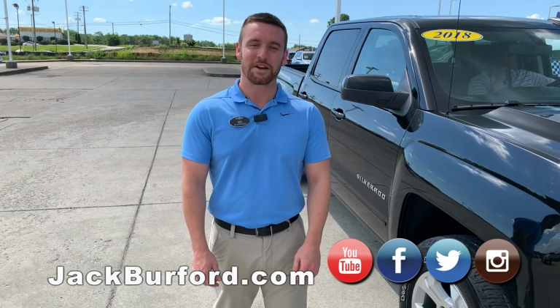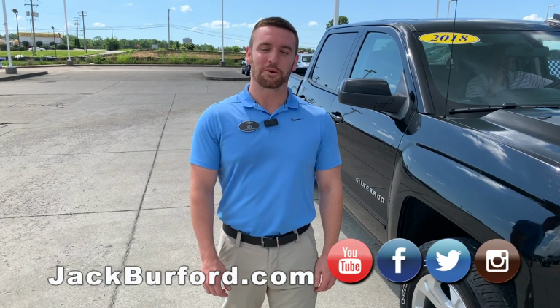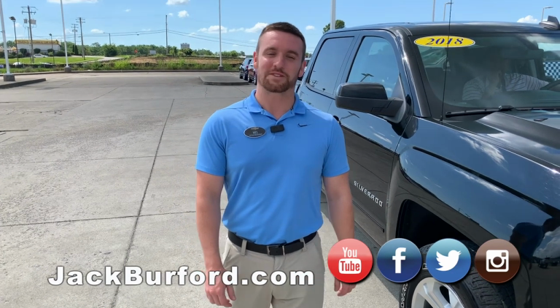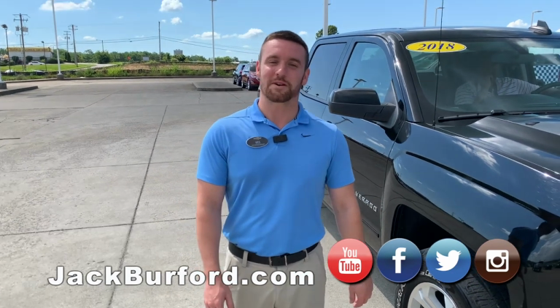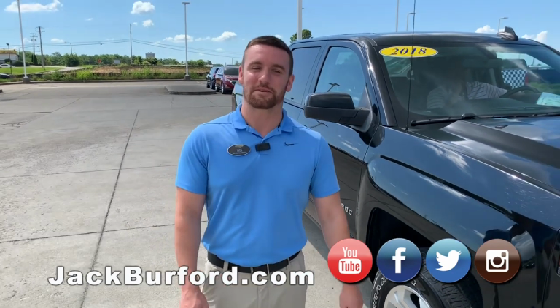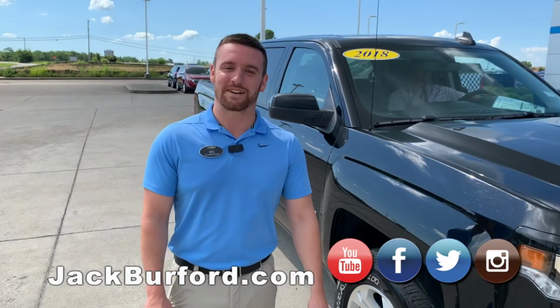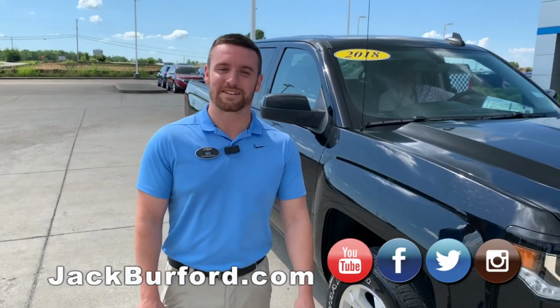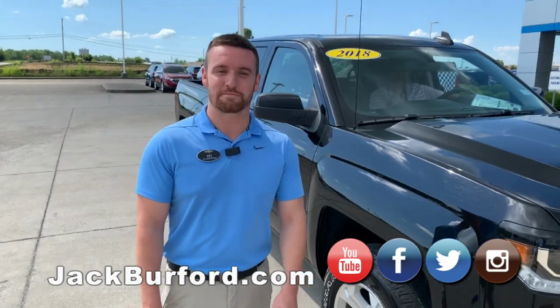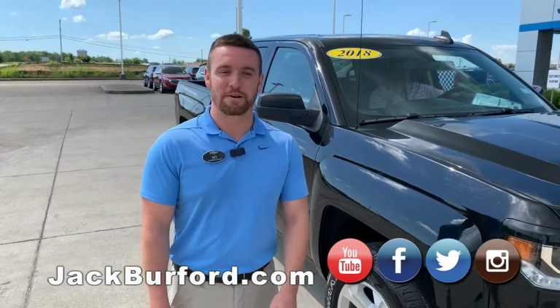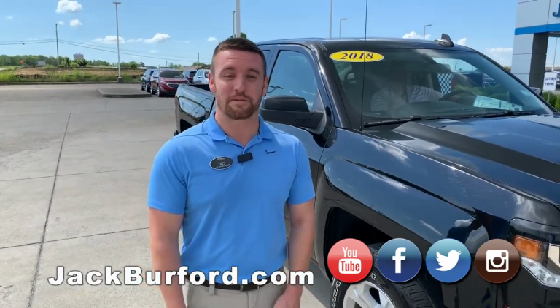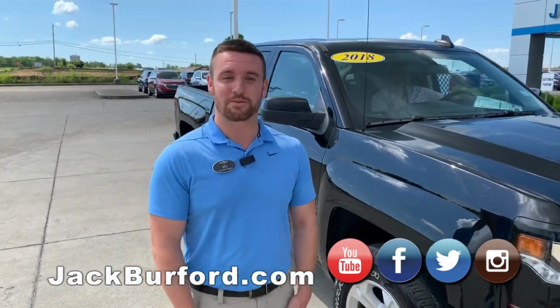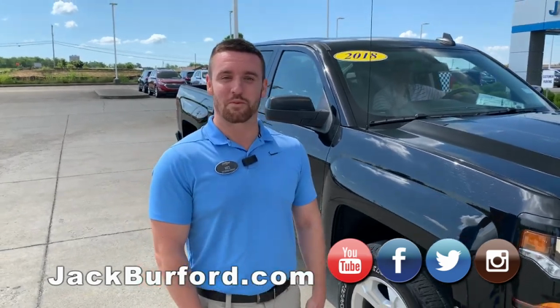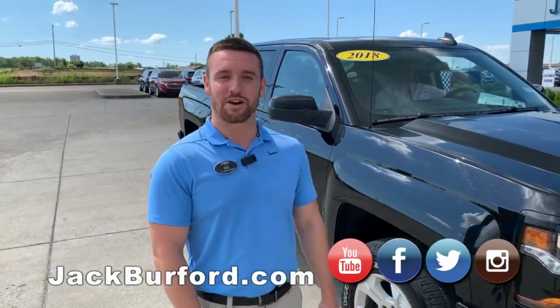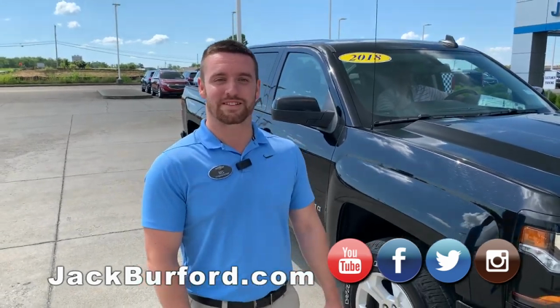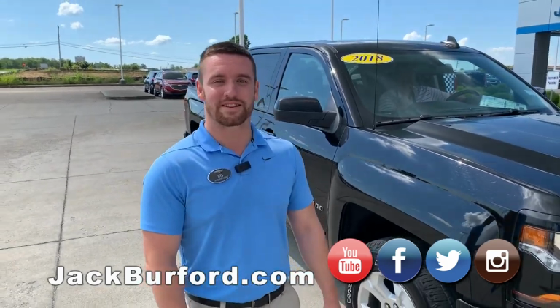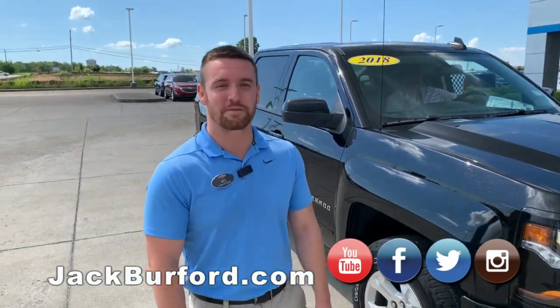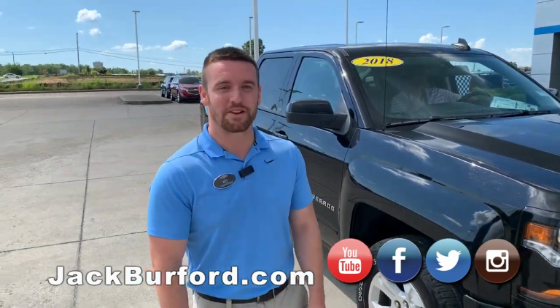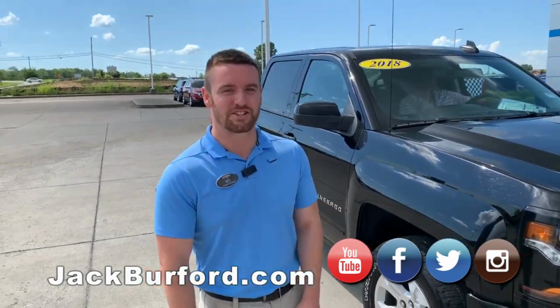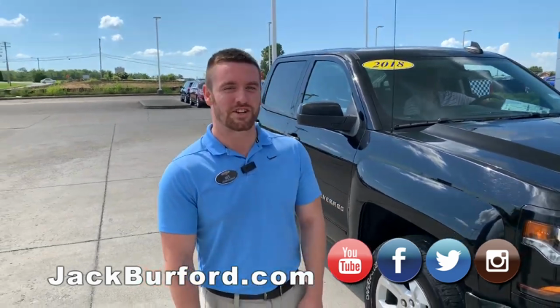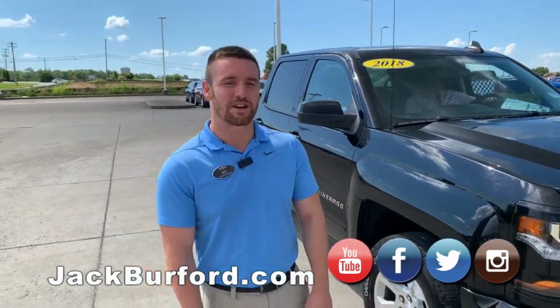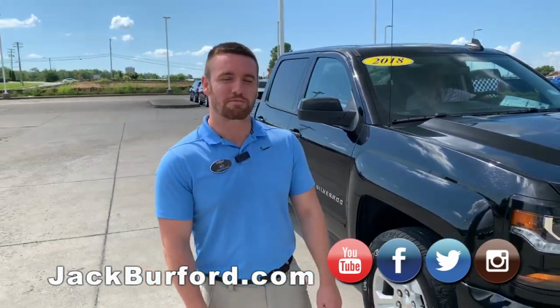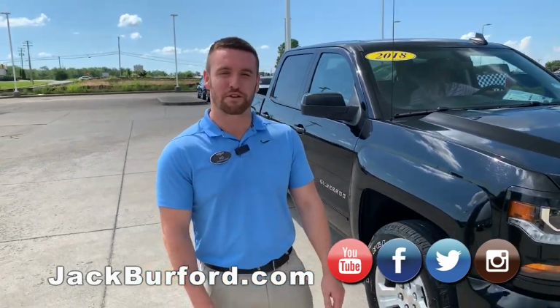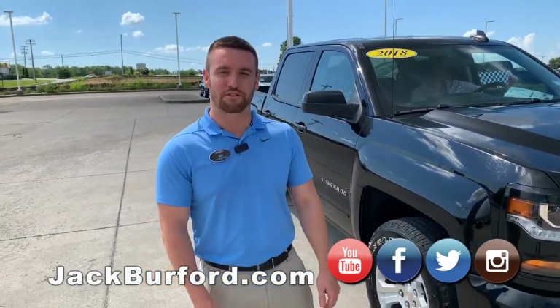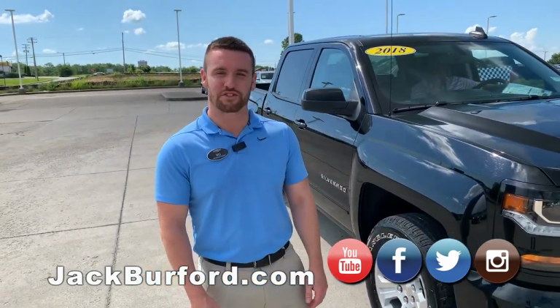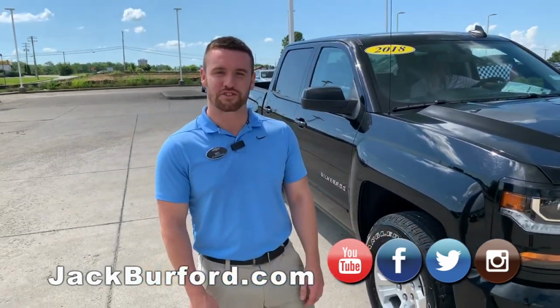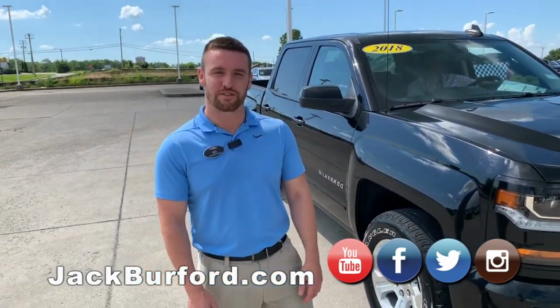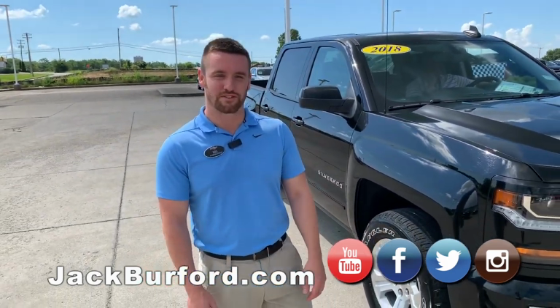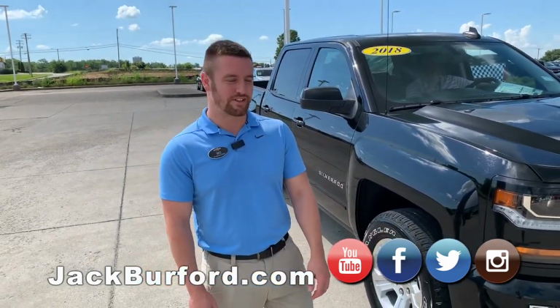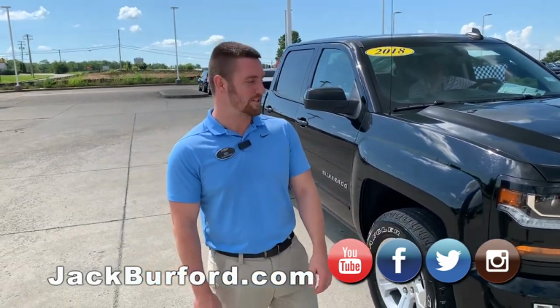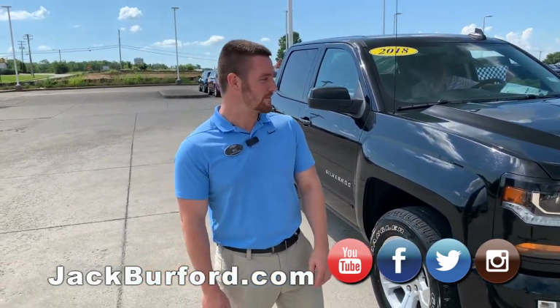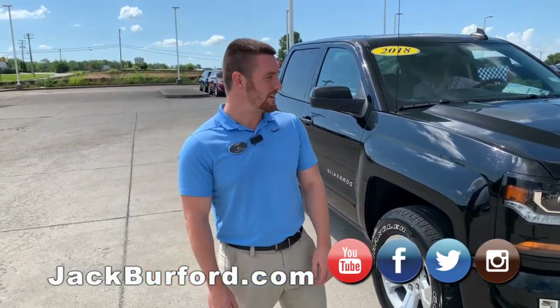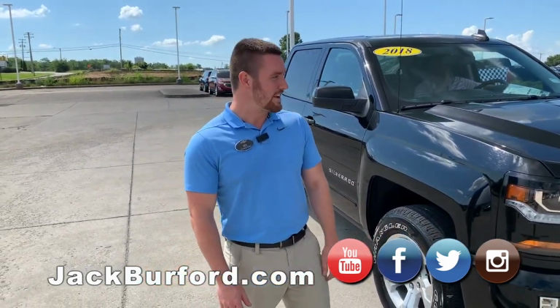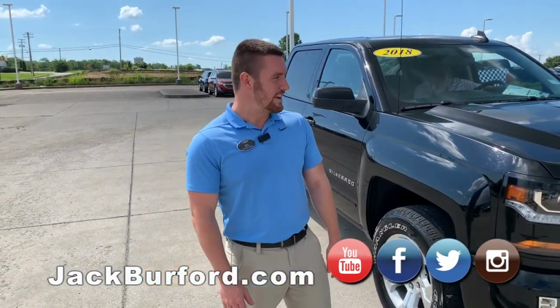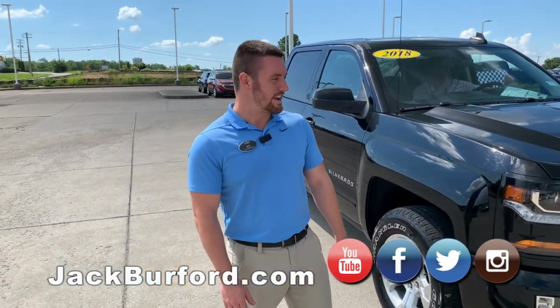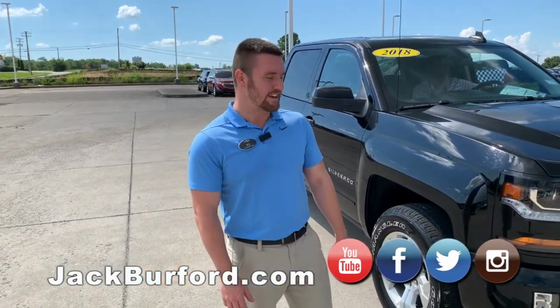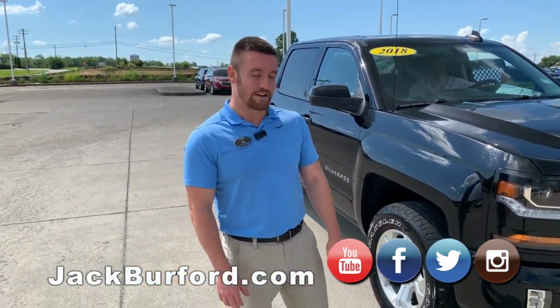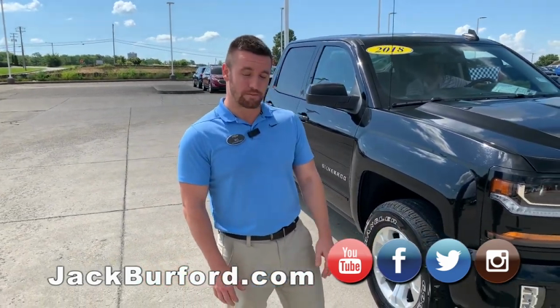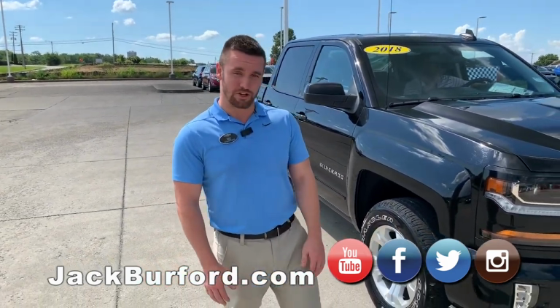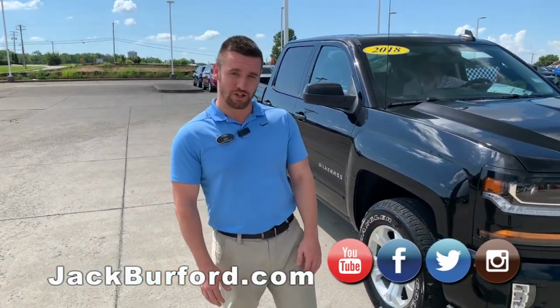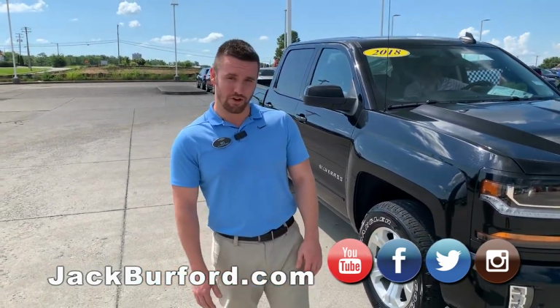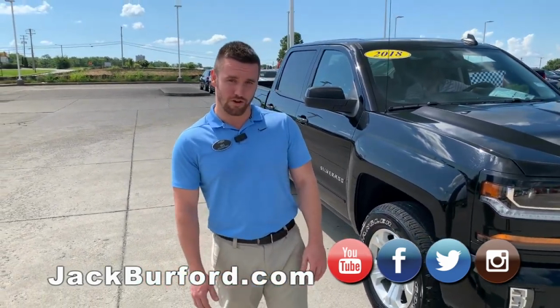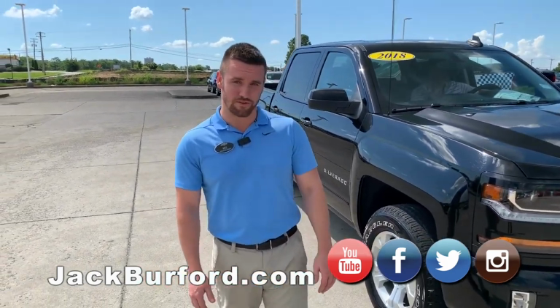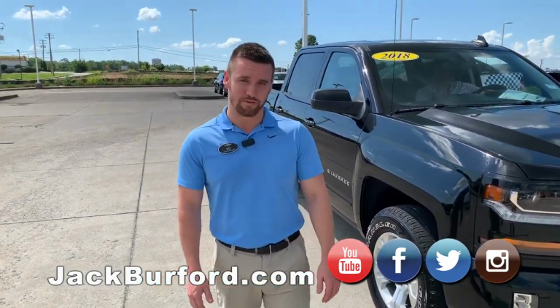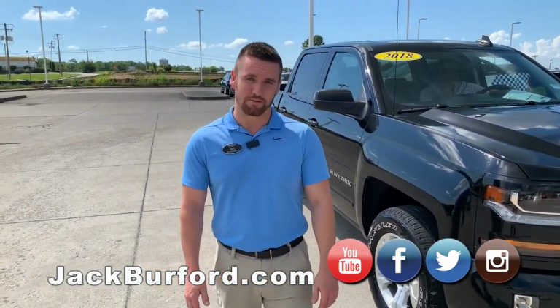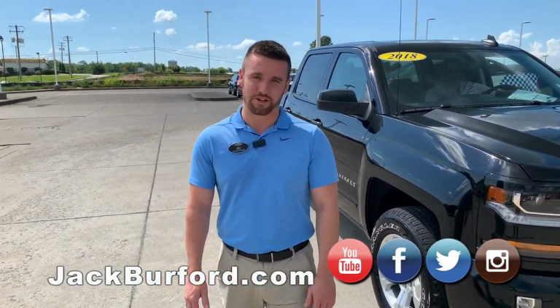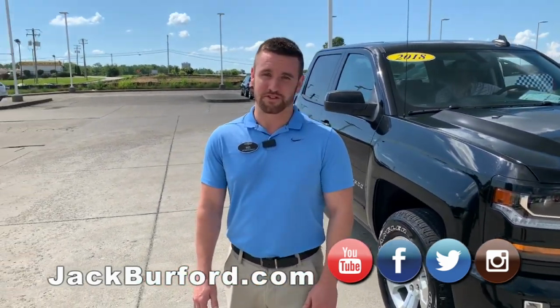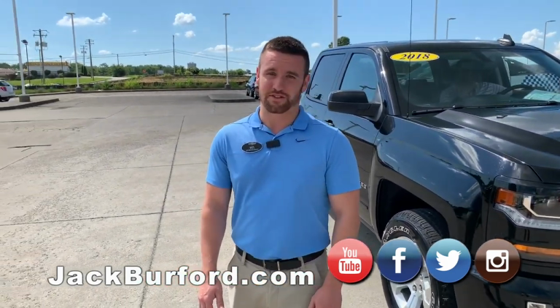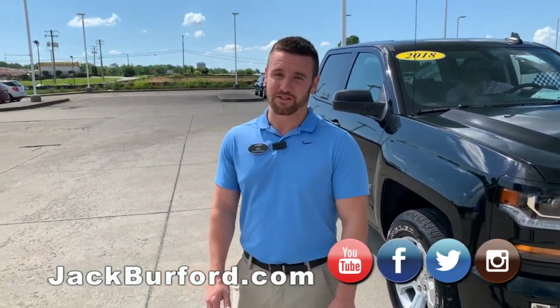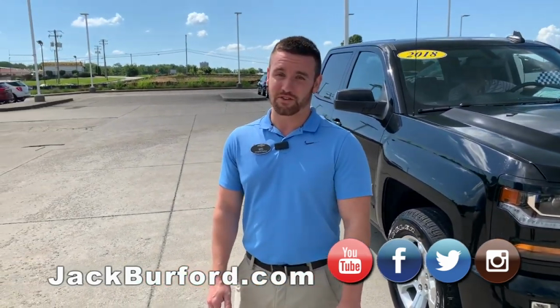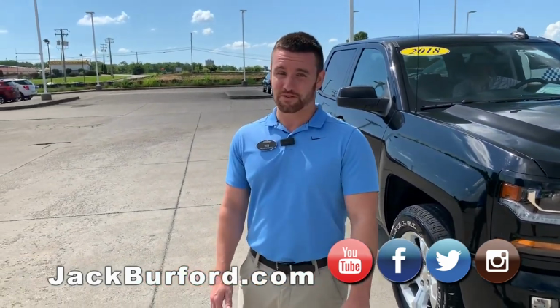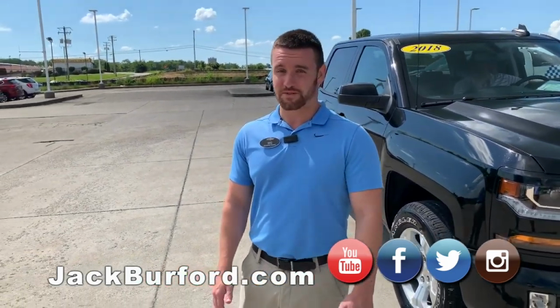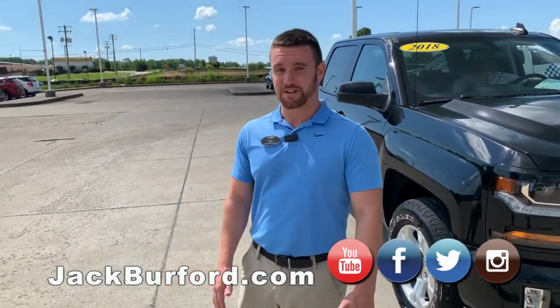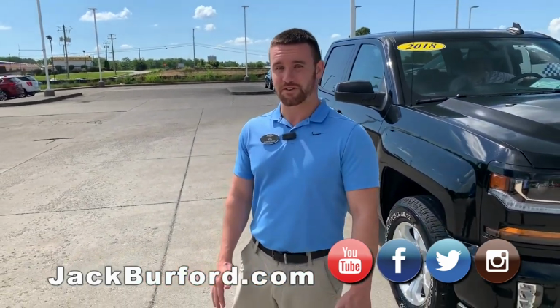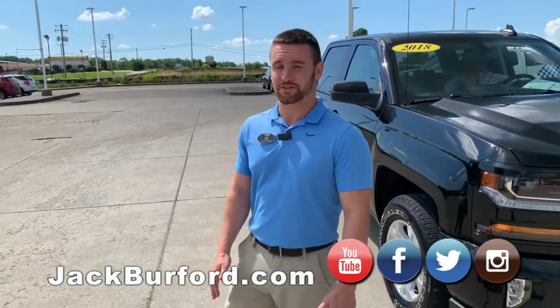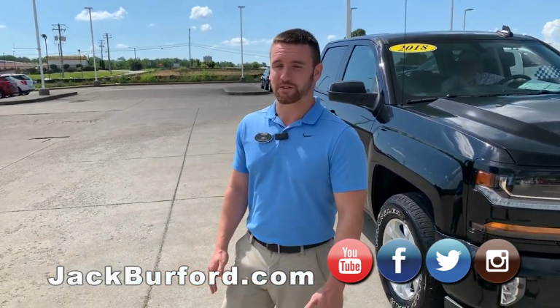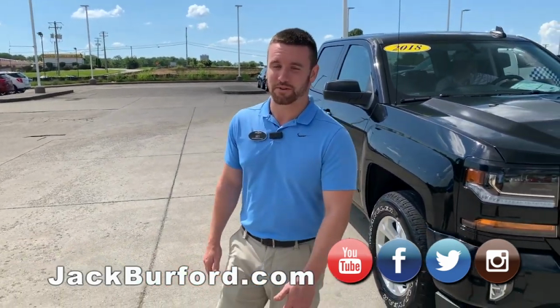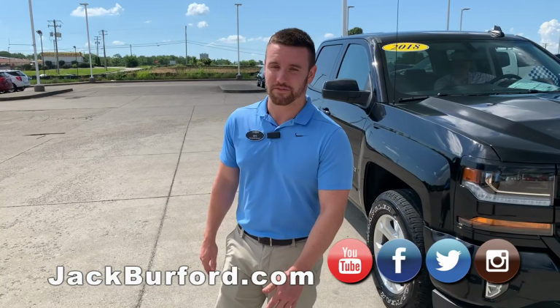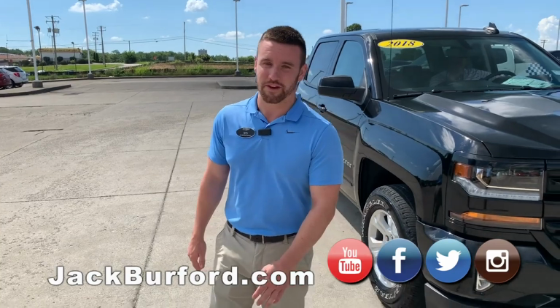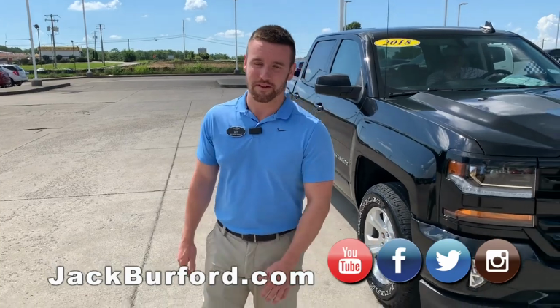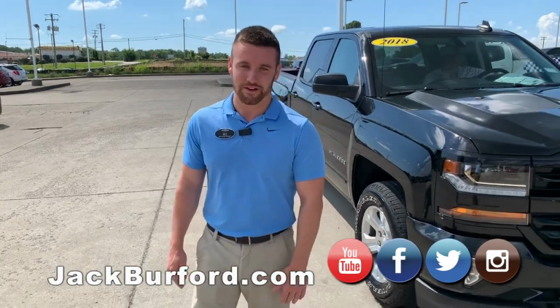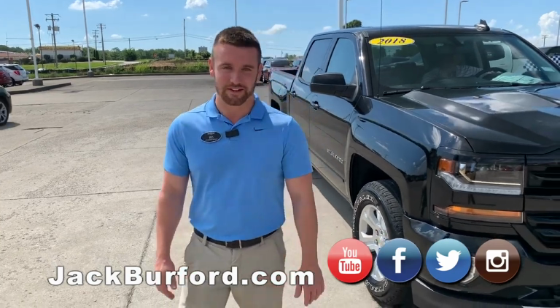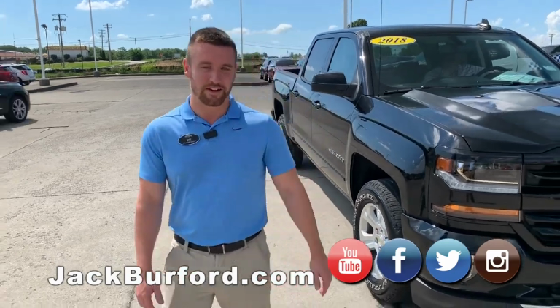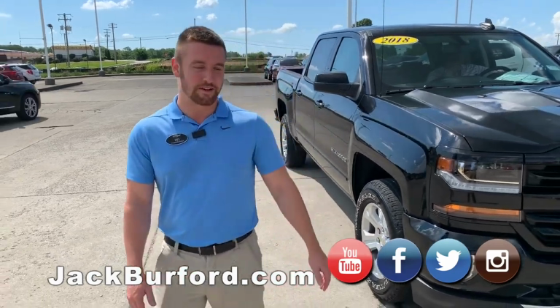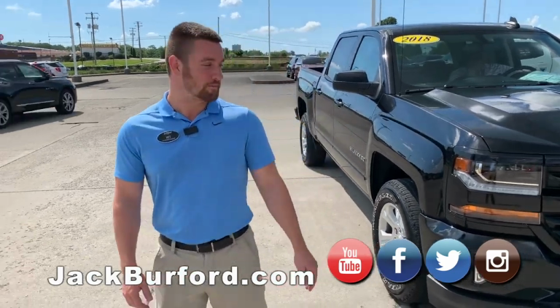What's up guys? My name is Wes. I'm here at Jack's Burford Chevrolet and I'm going to go over a bunch of the used vehicles that we've got right now.